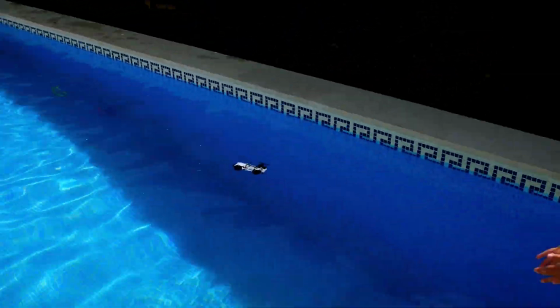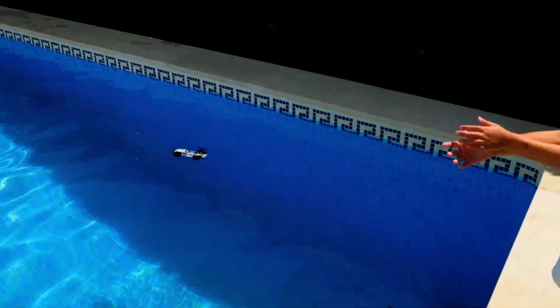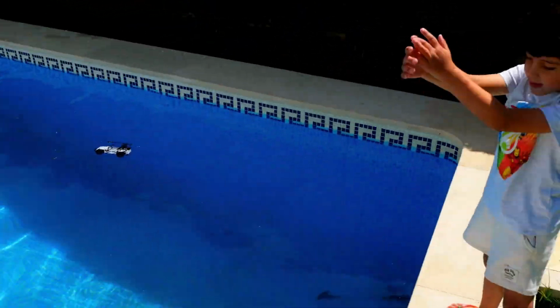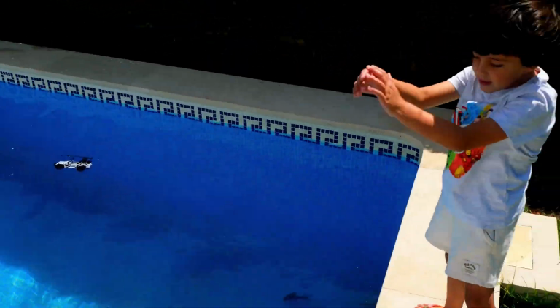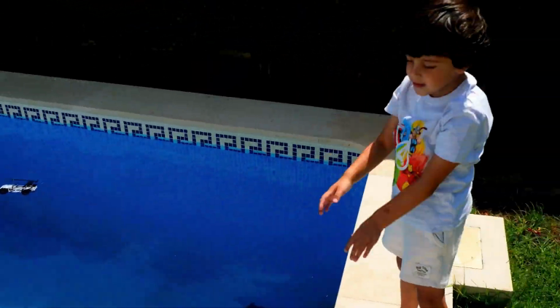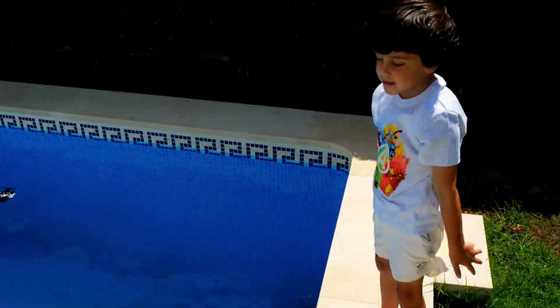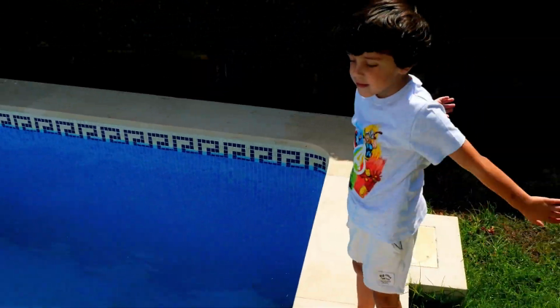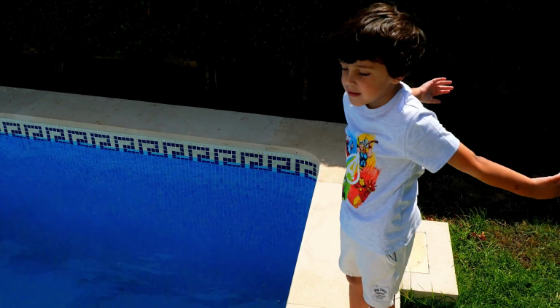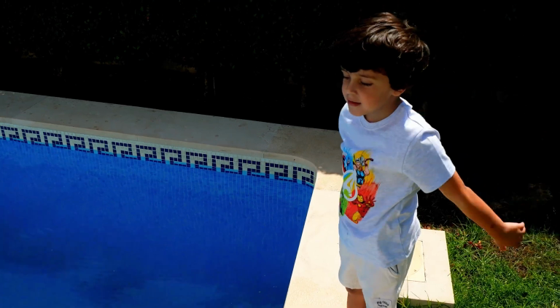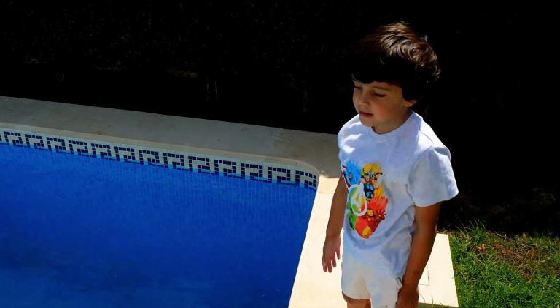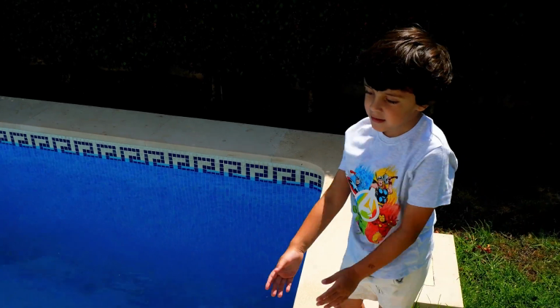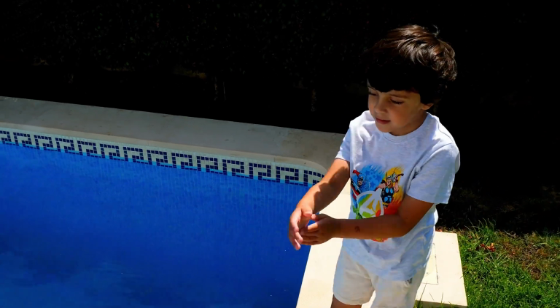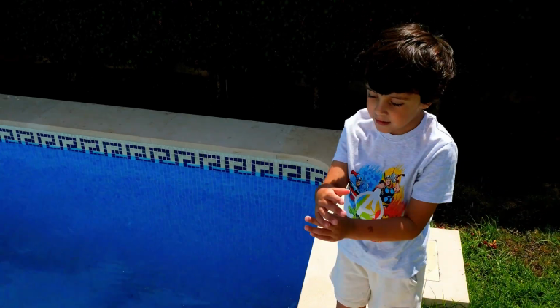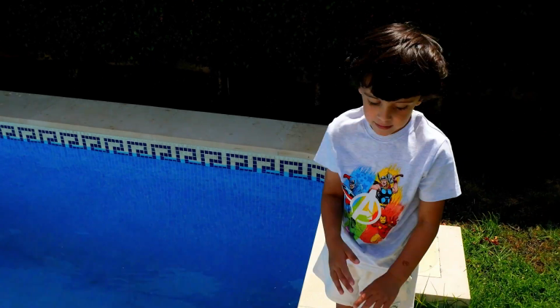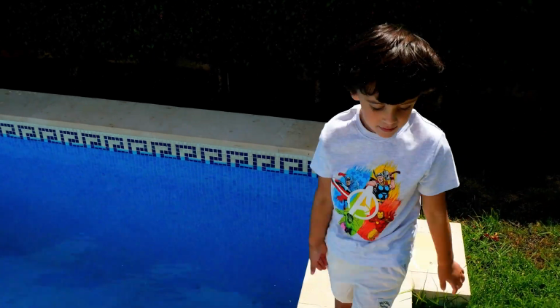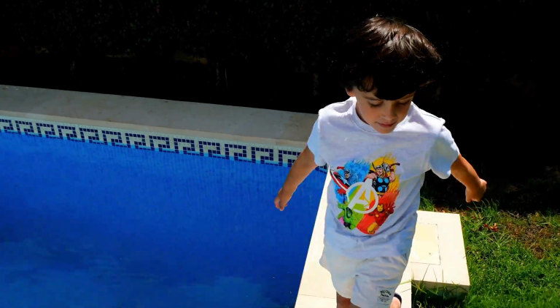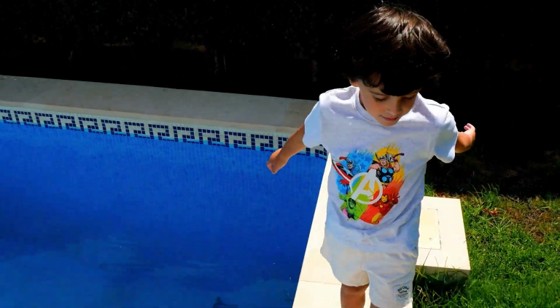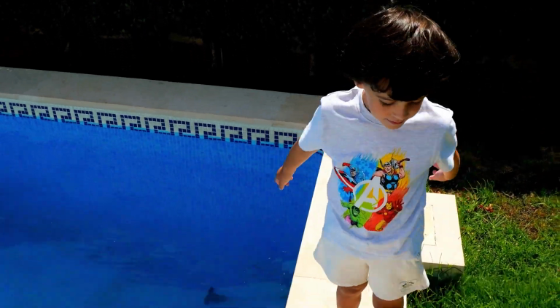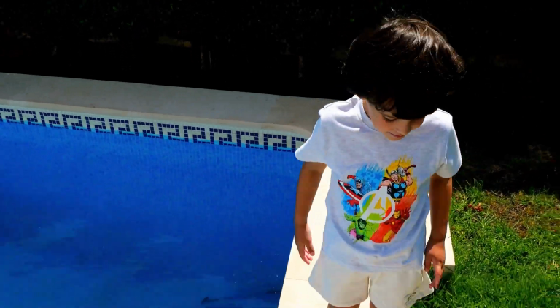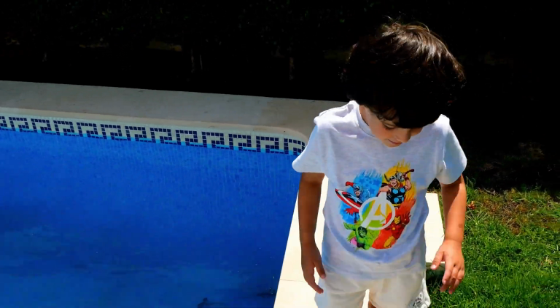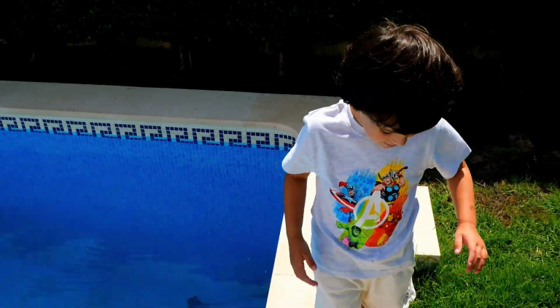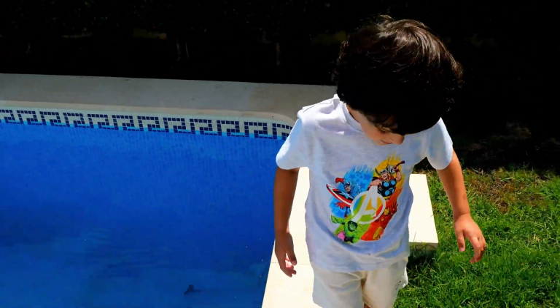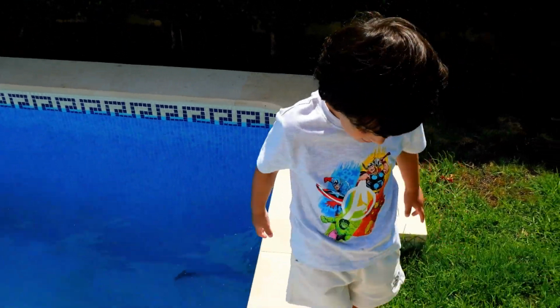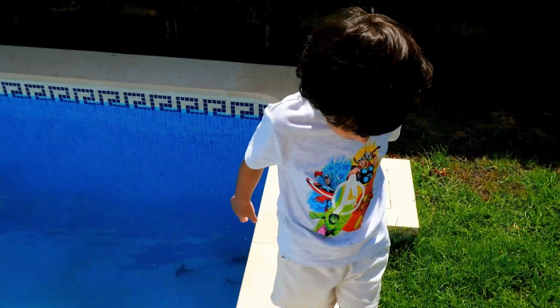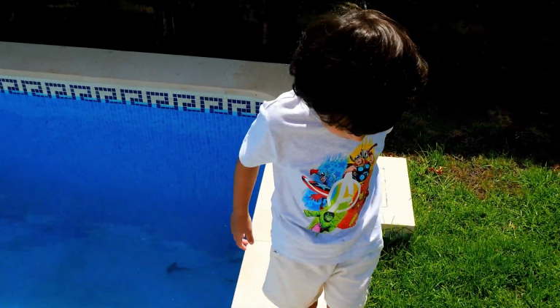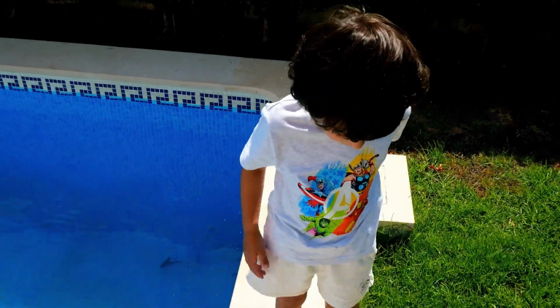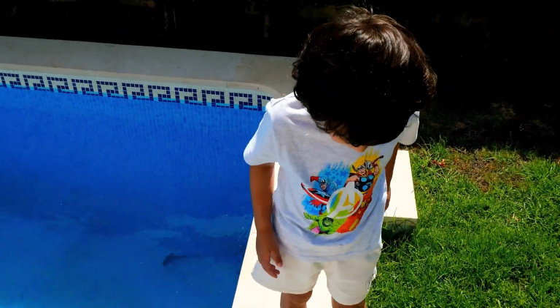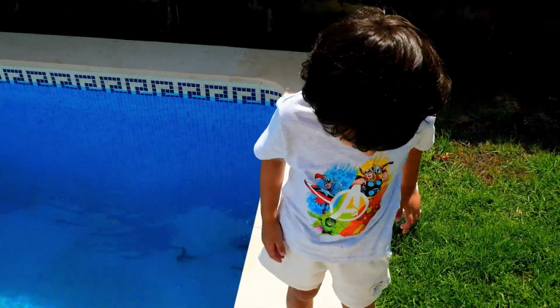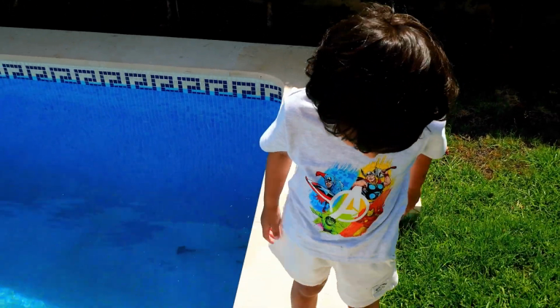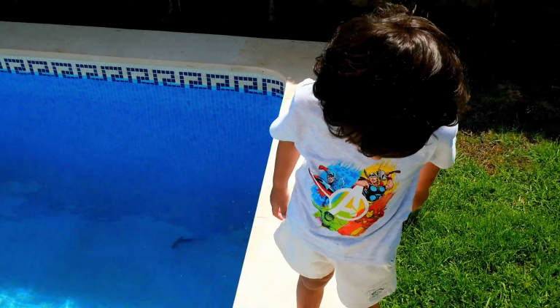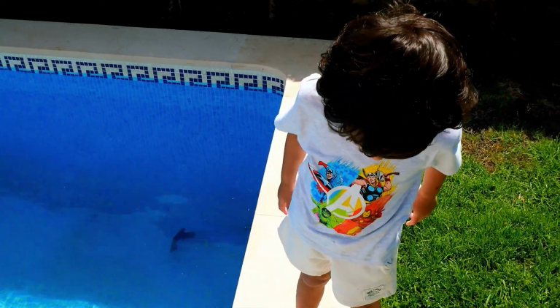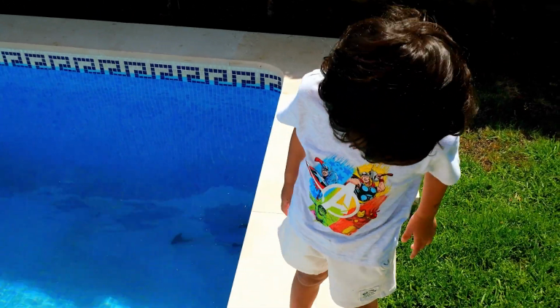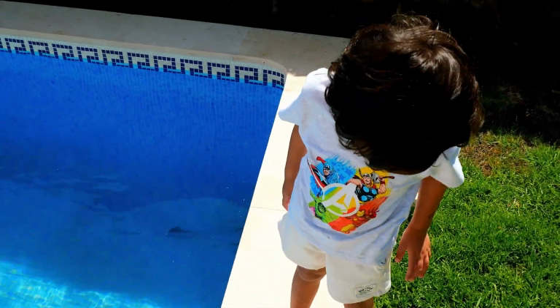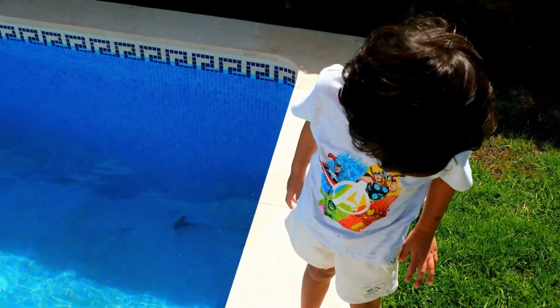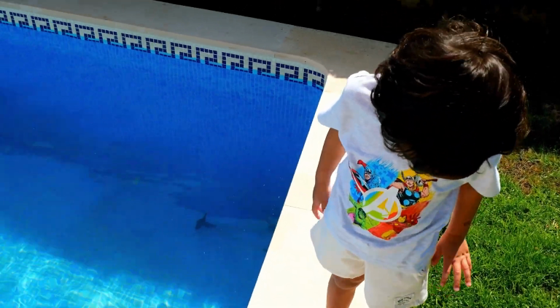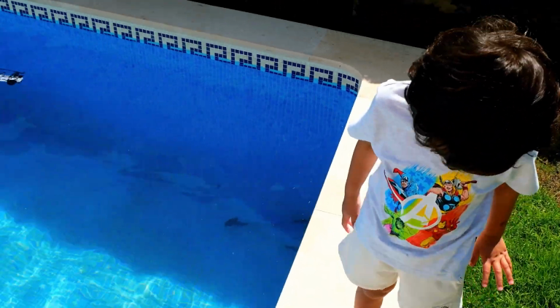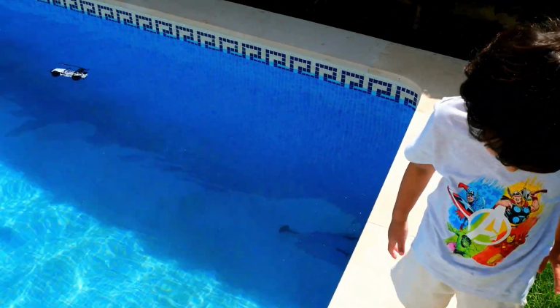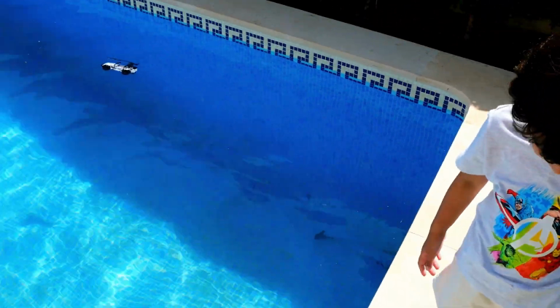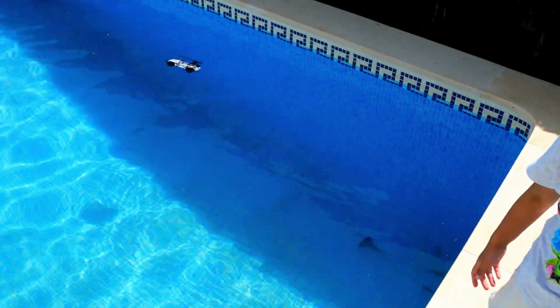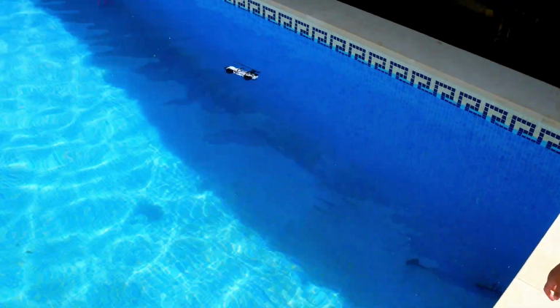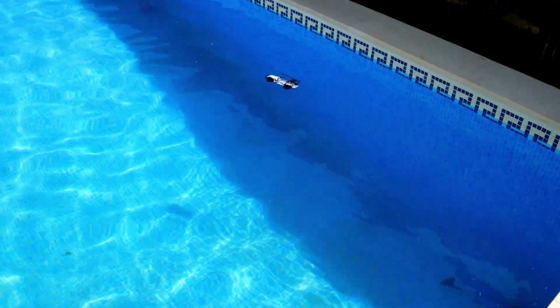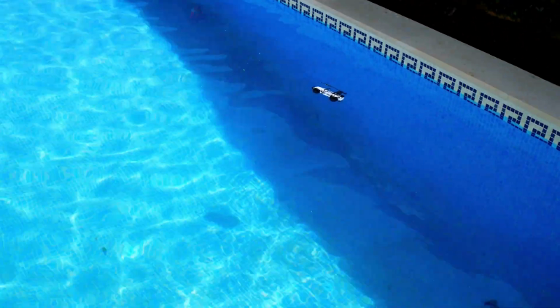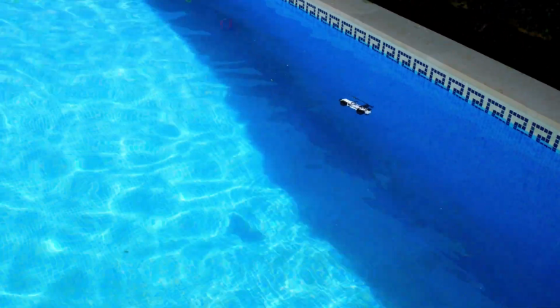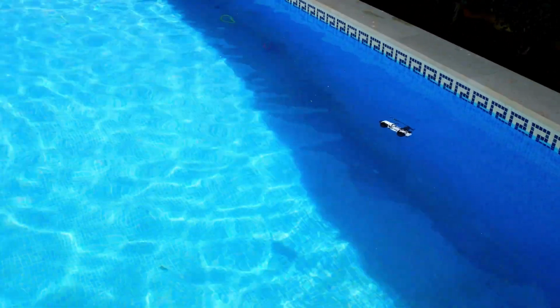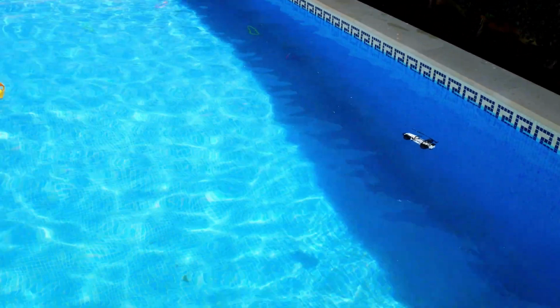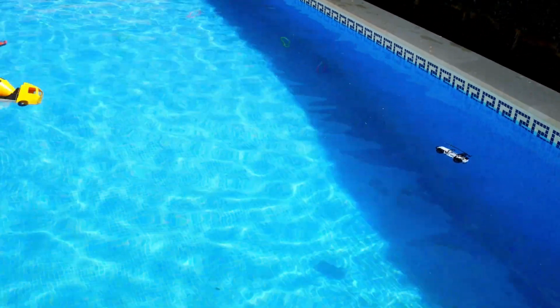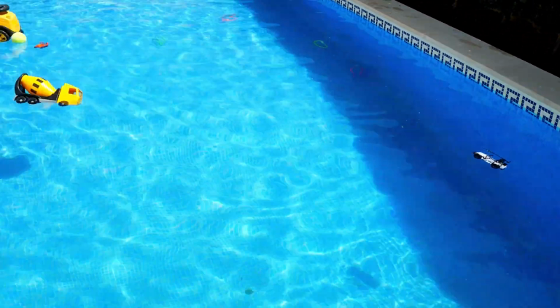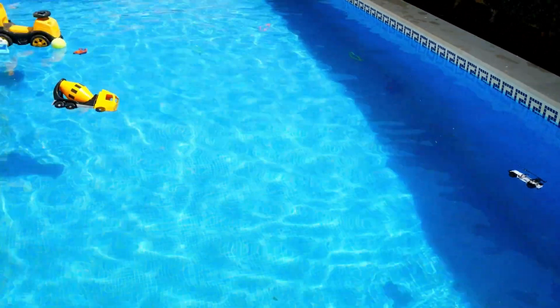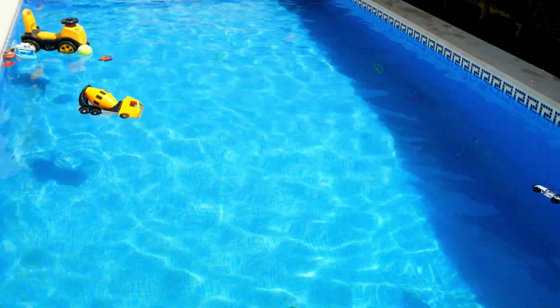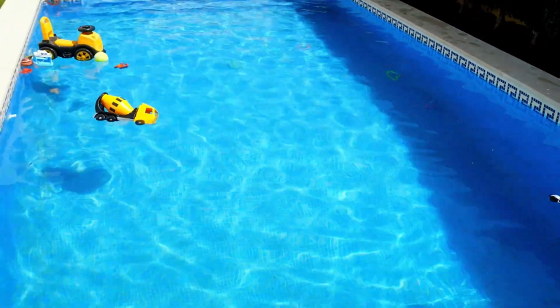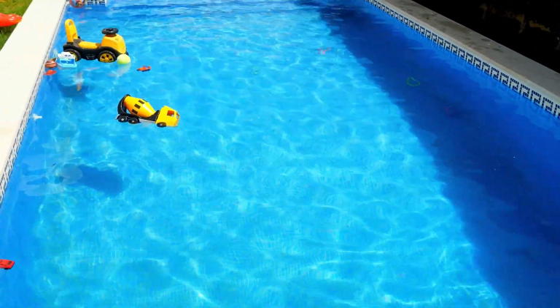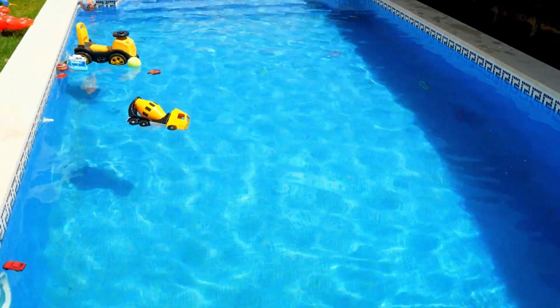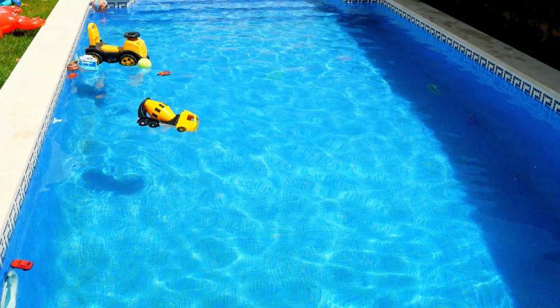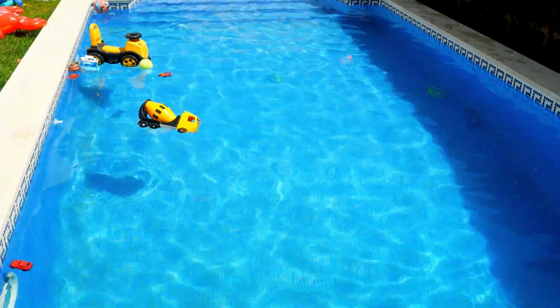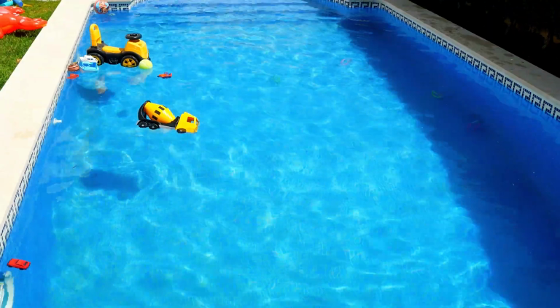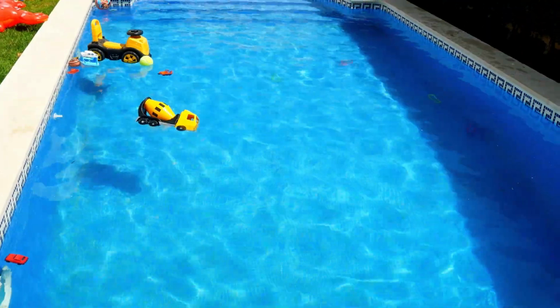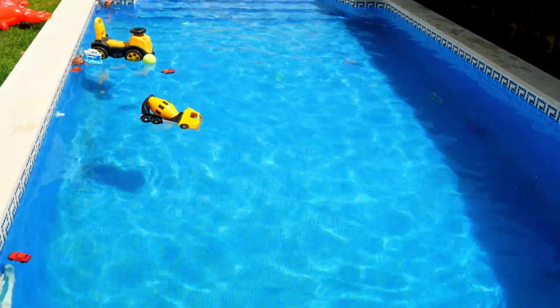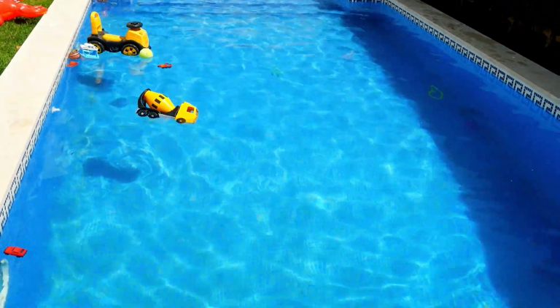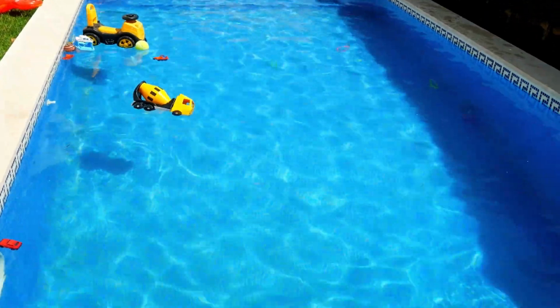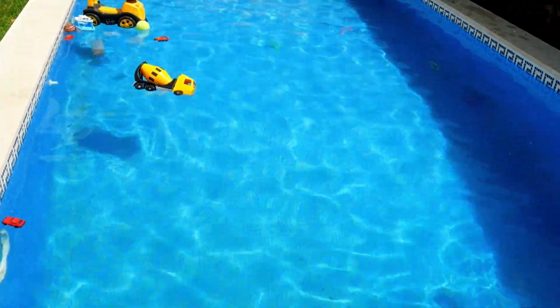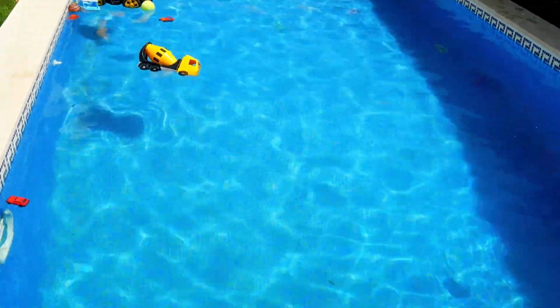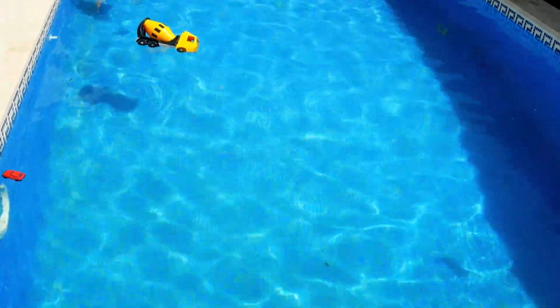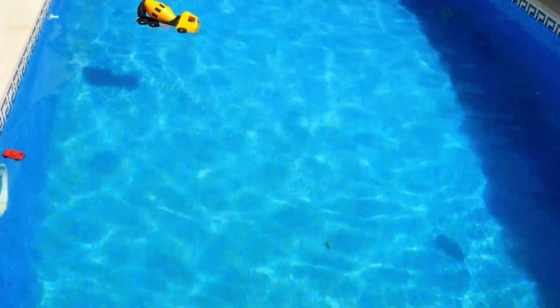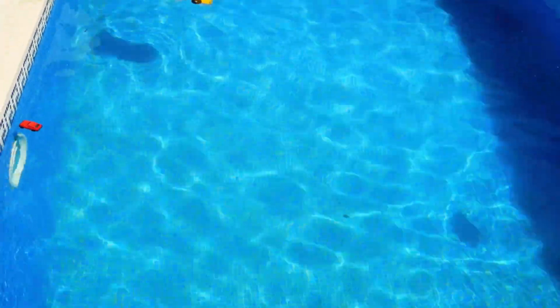Wow, great job! That's everything for today. That was a fun game of sink or float, wasn't it?